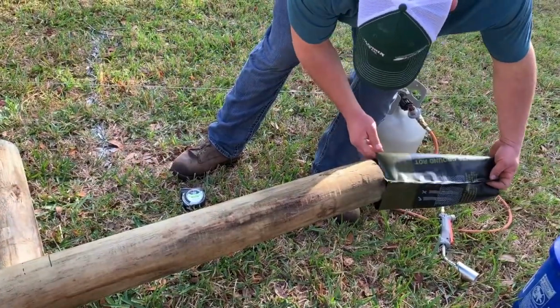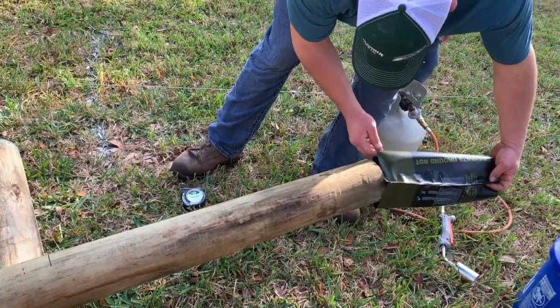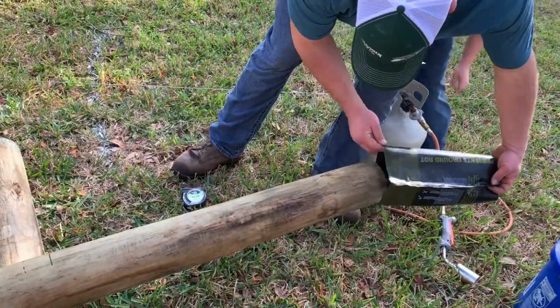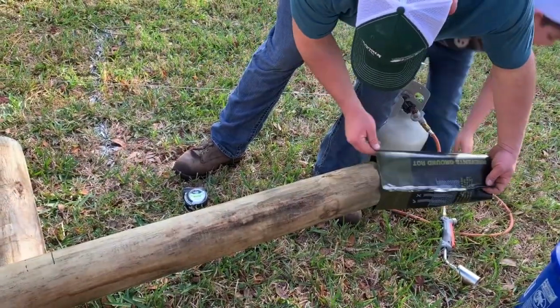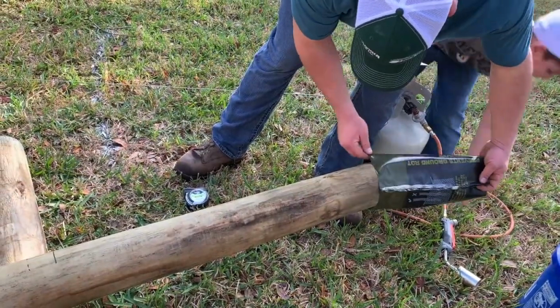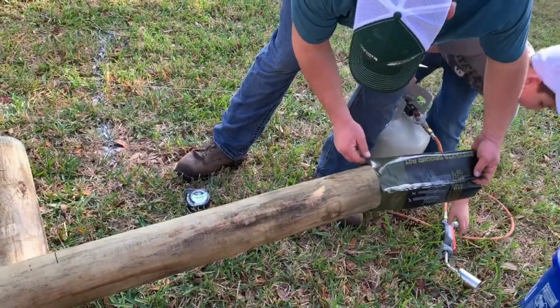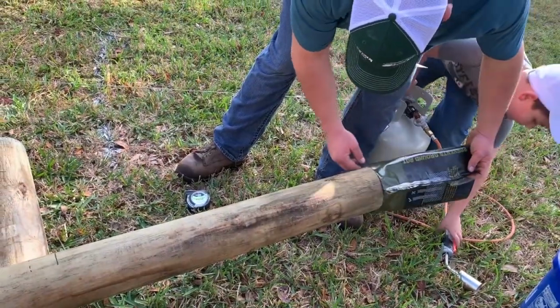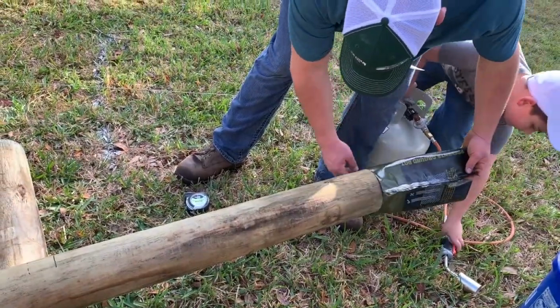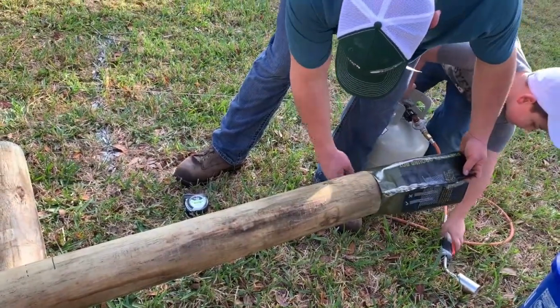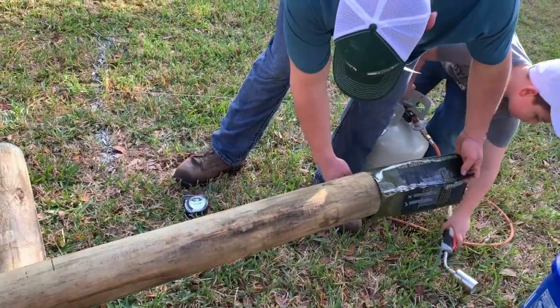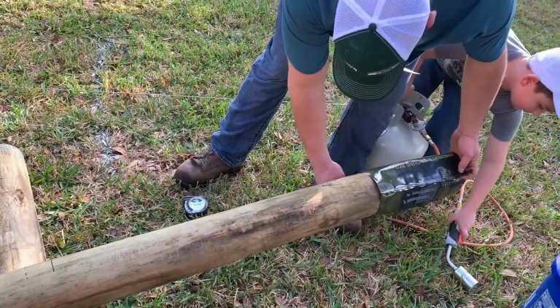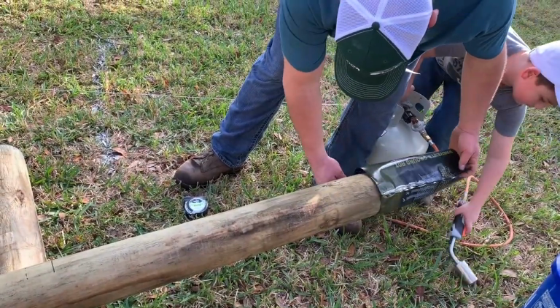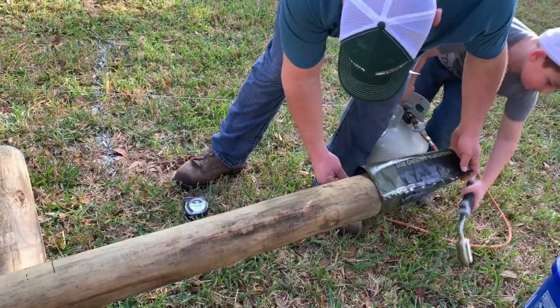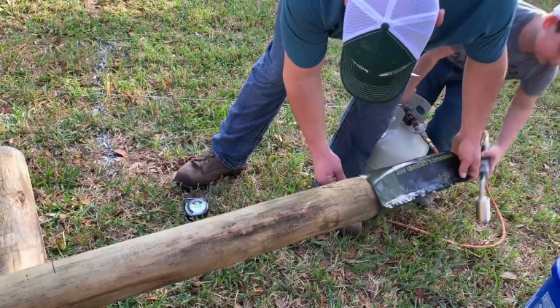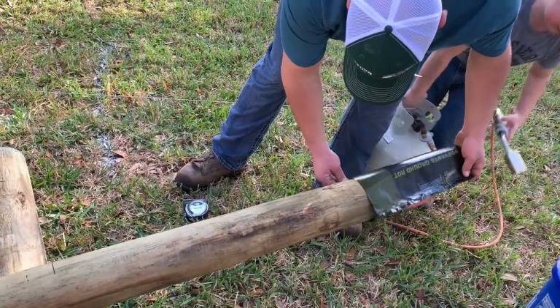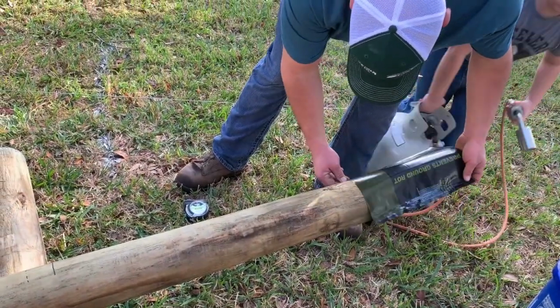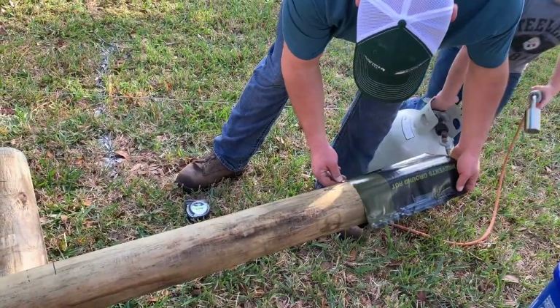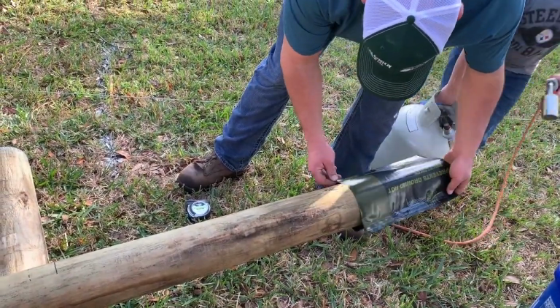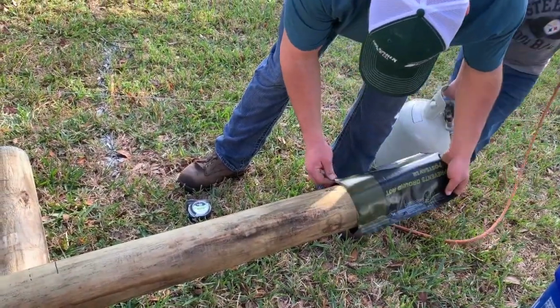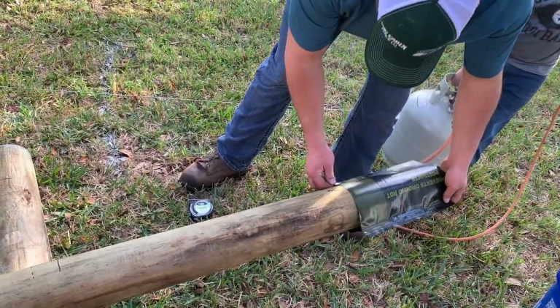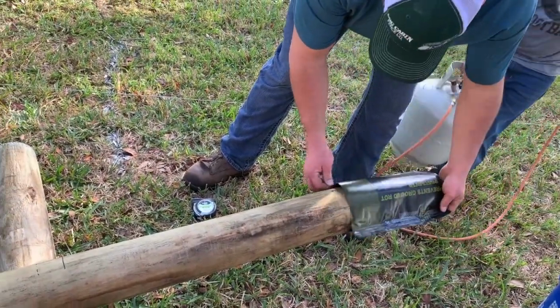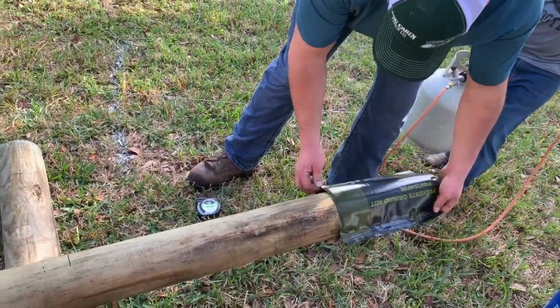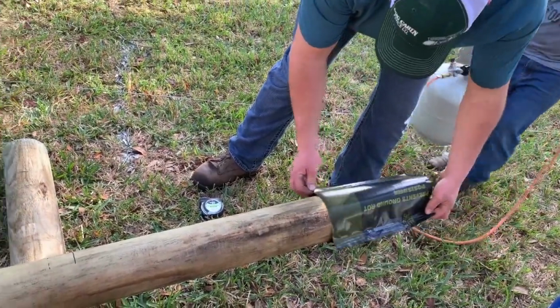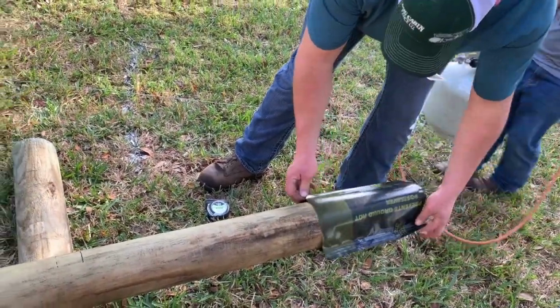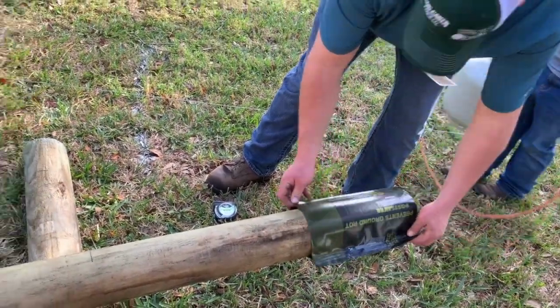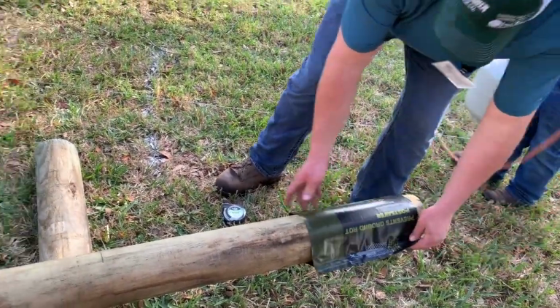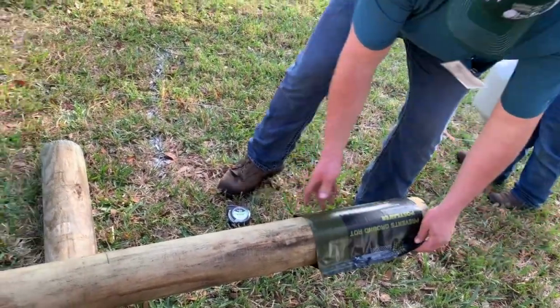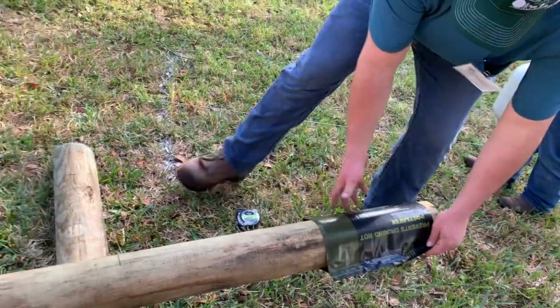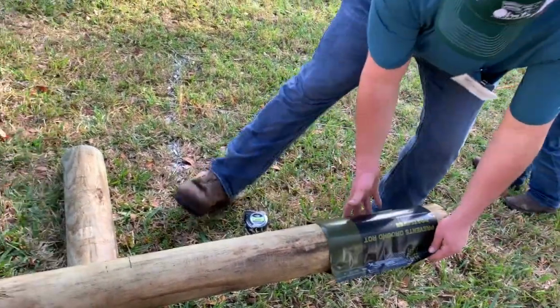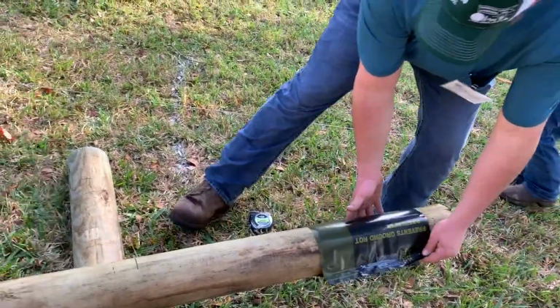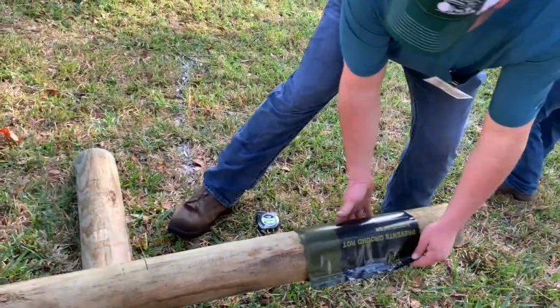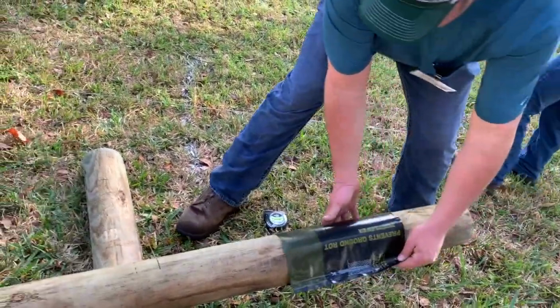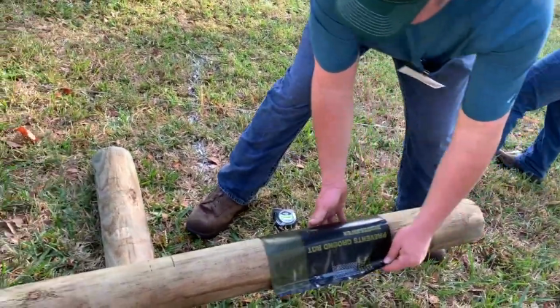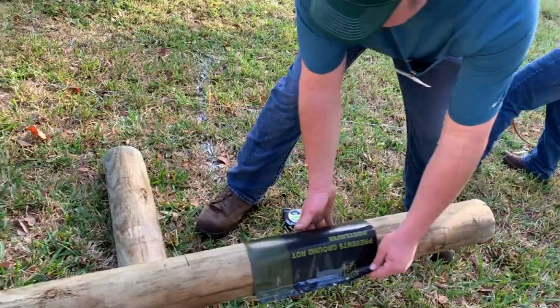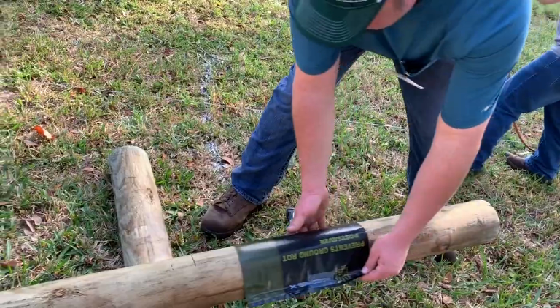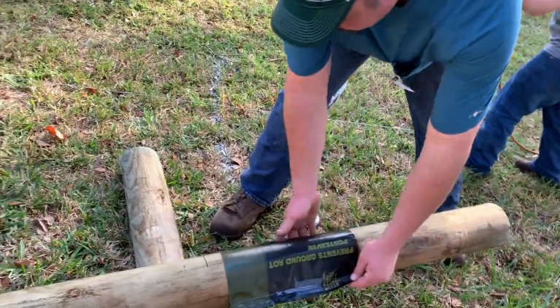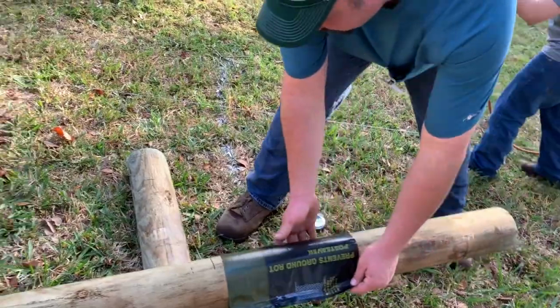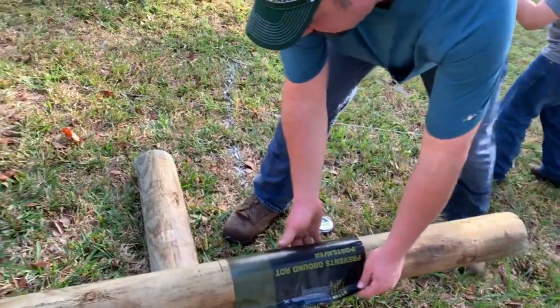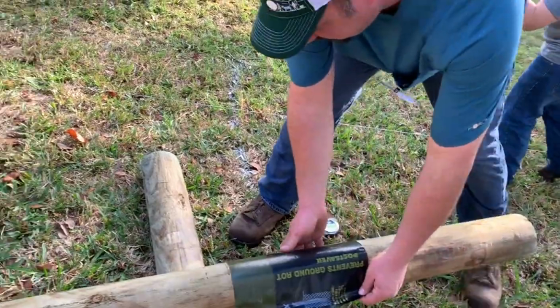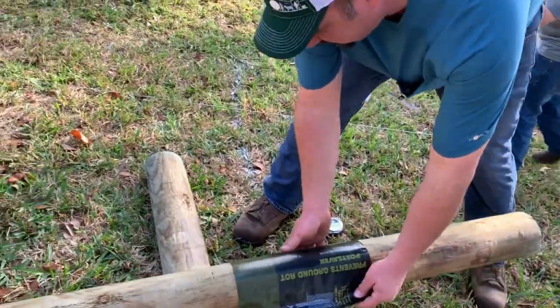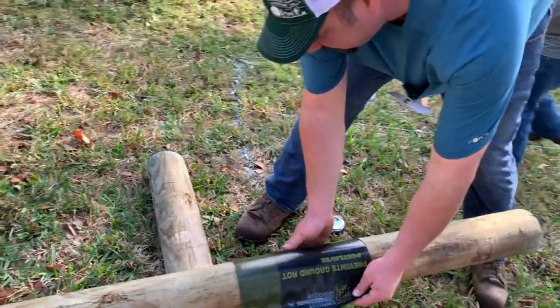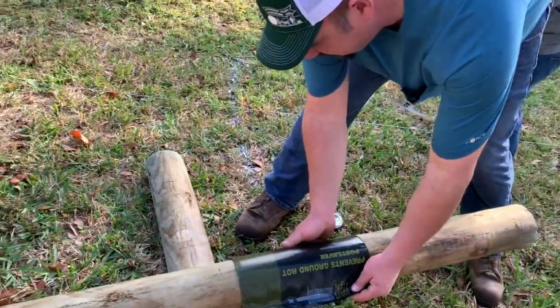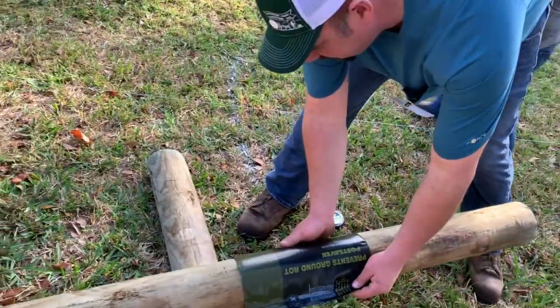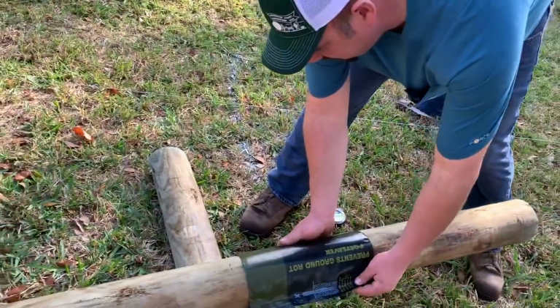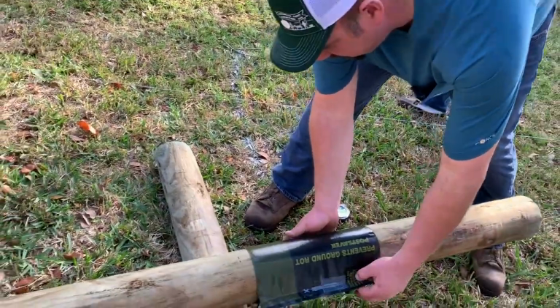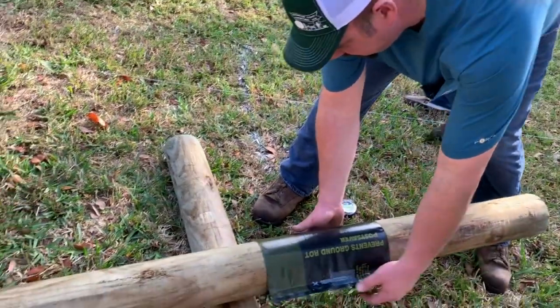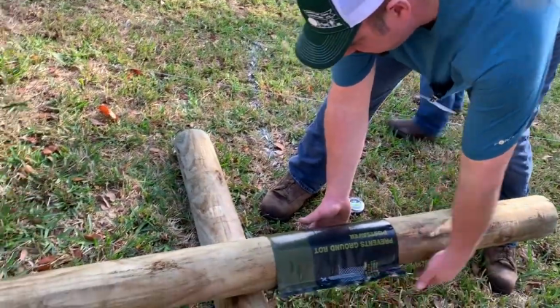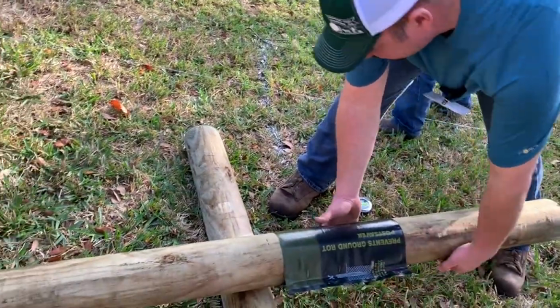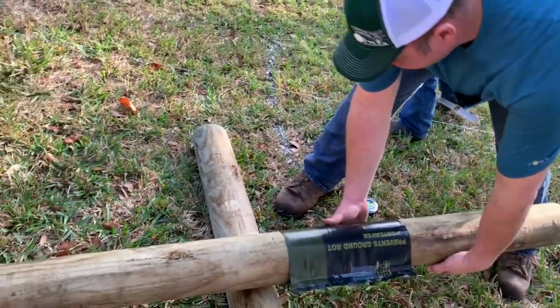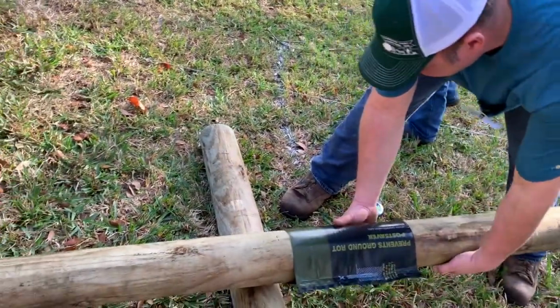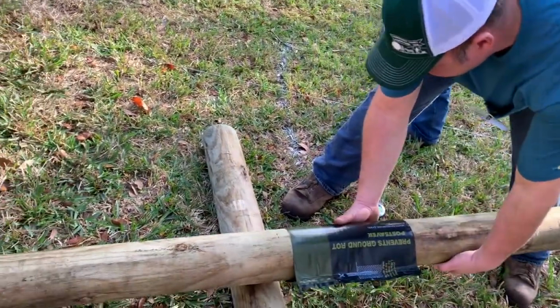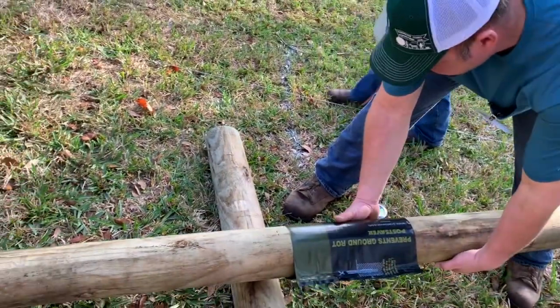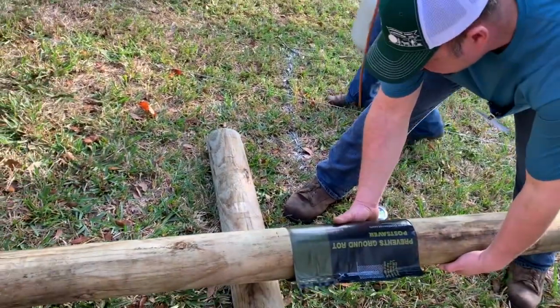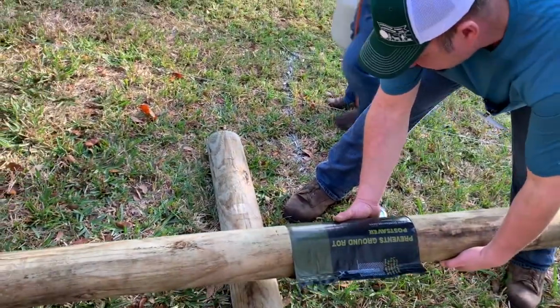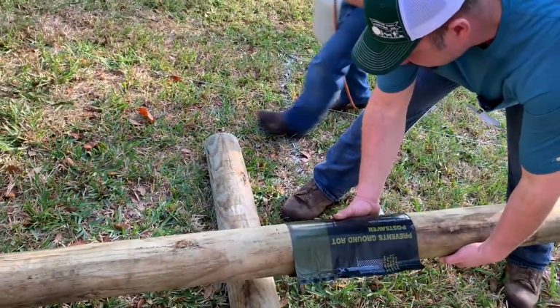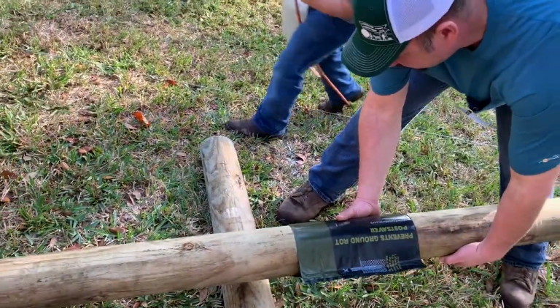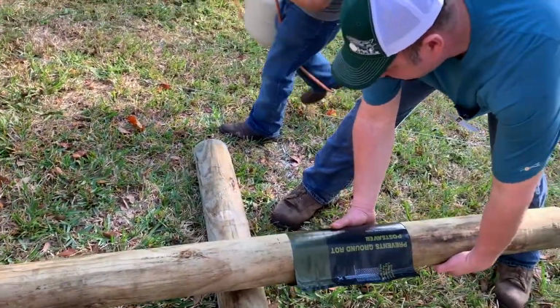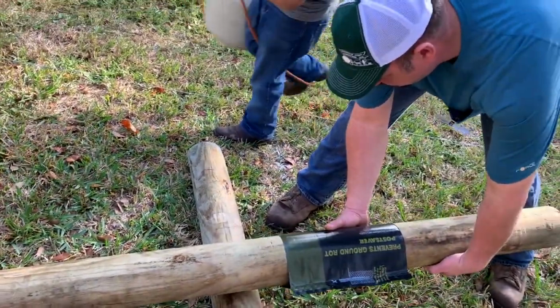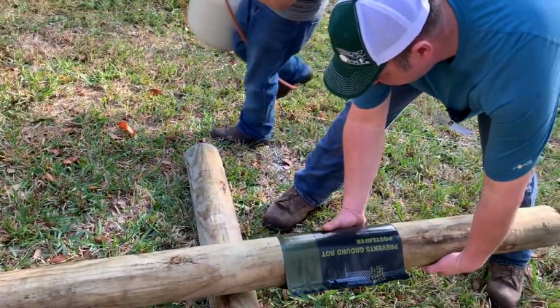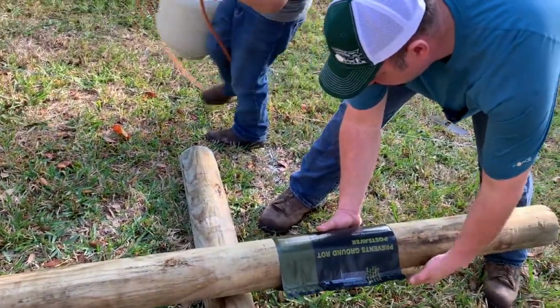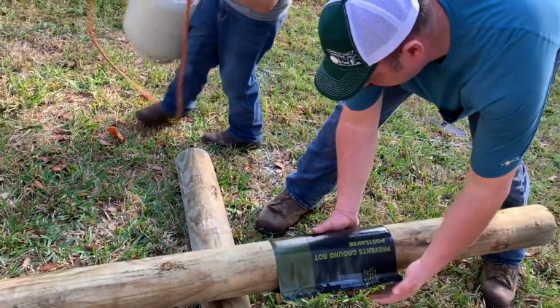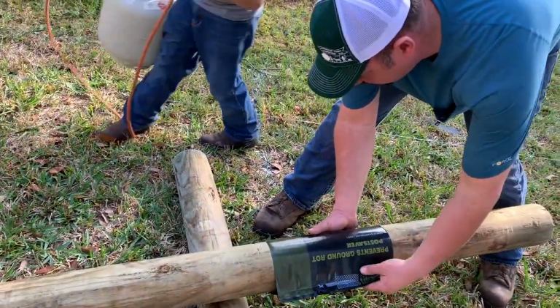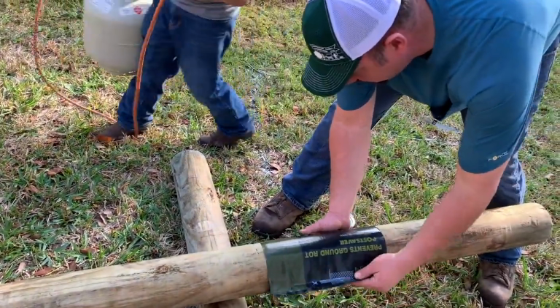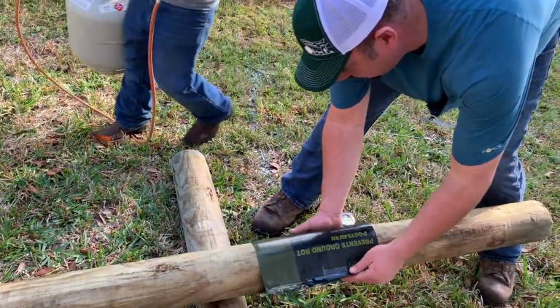Now it didn't actually have a size — it just said number six. So we're hoping we're using the right one here.